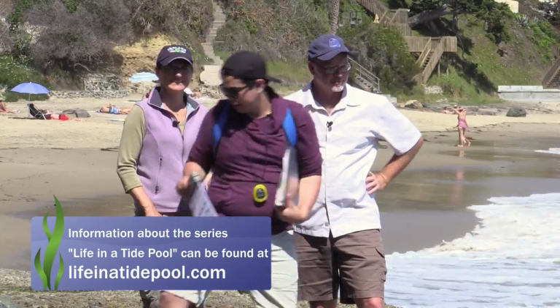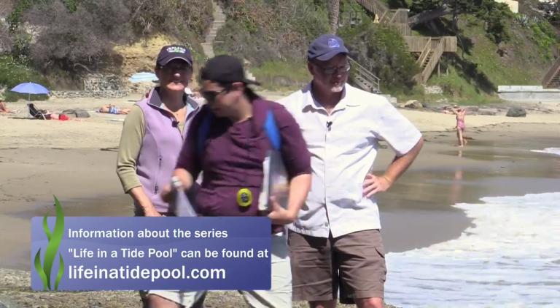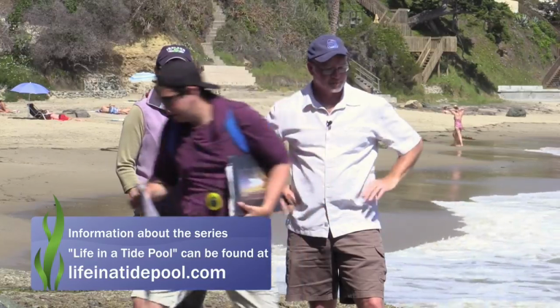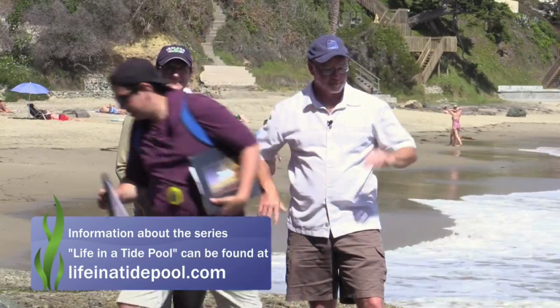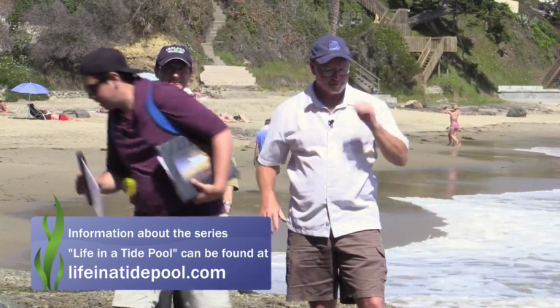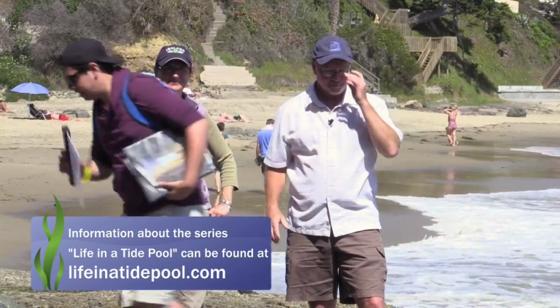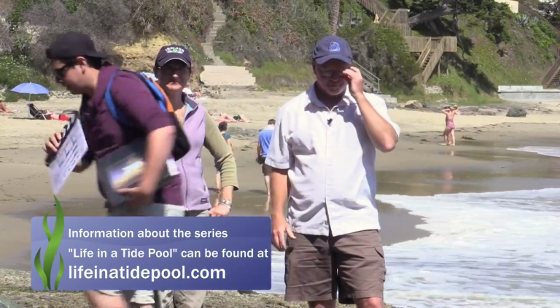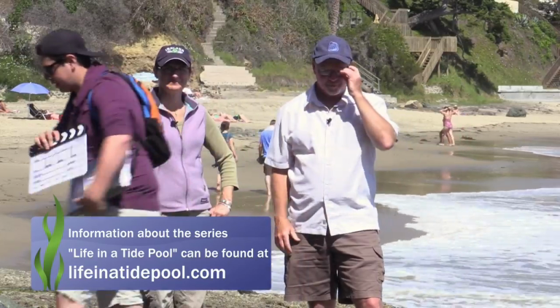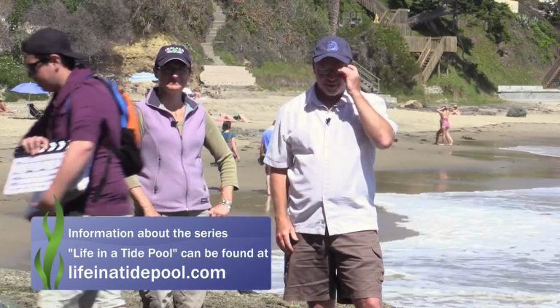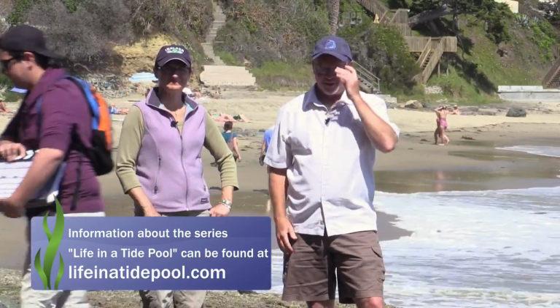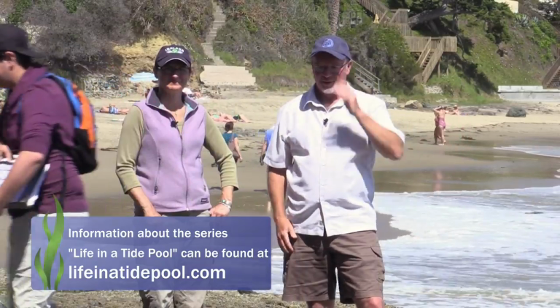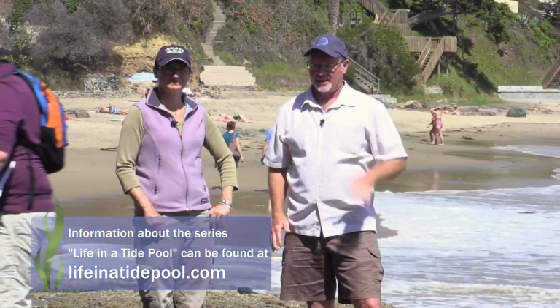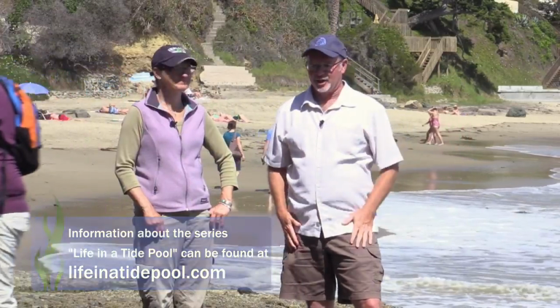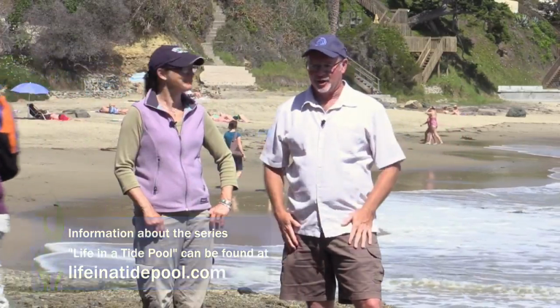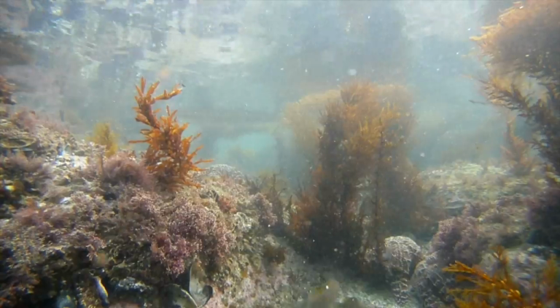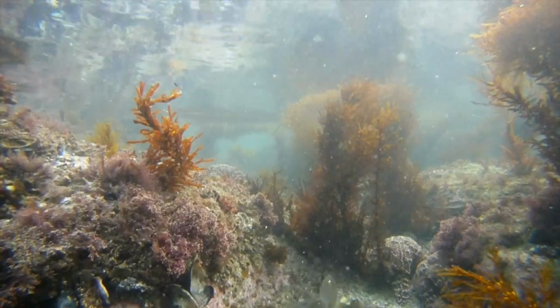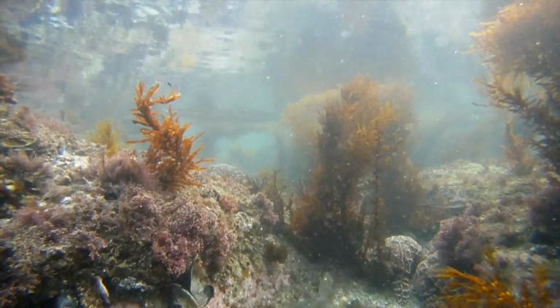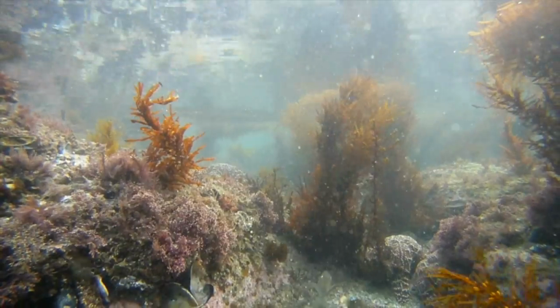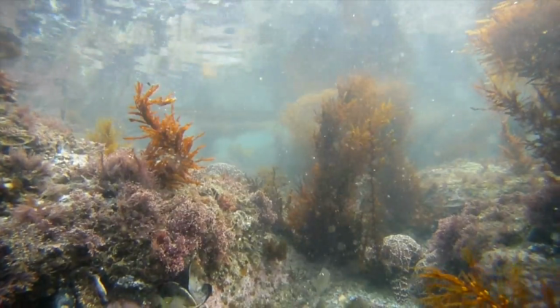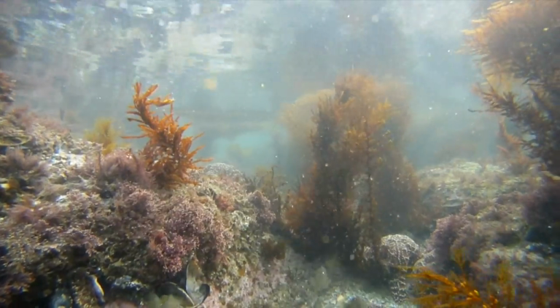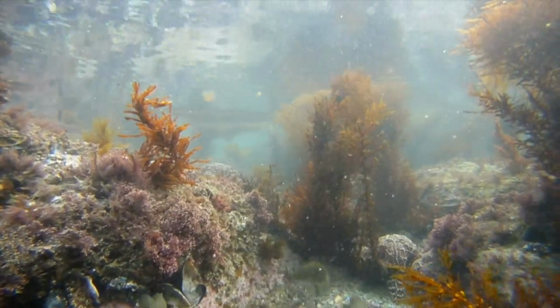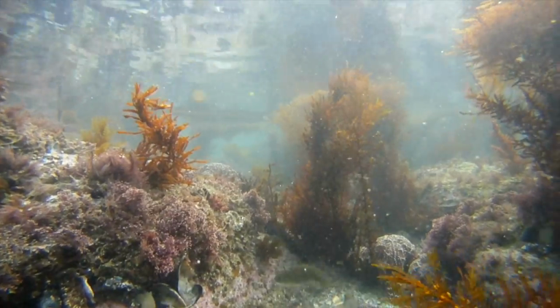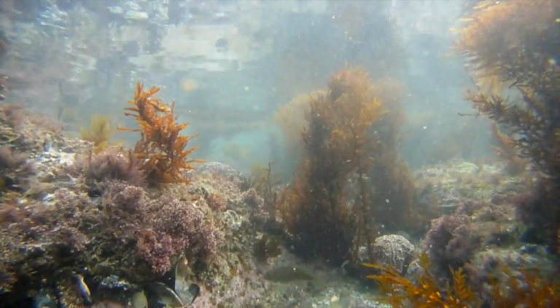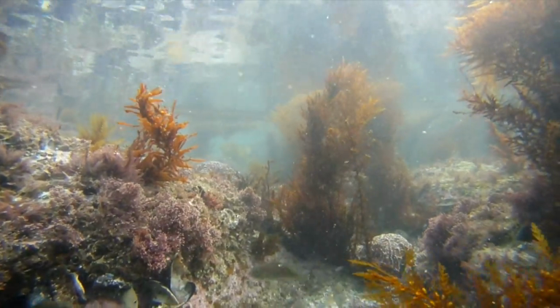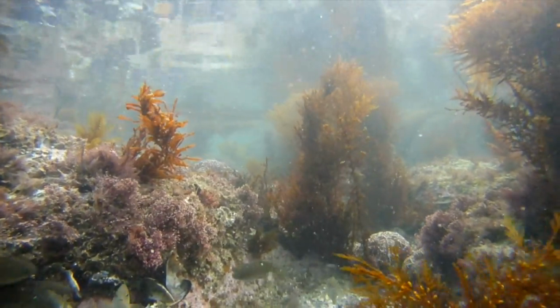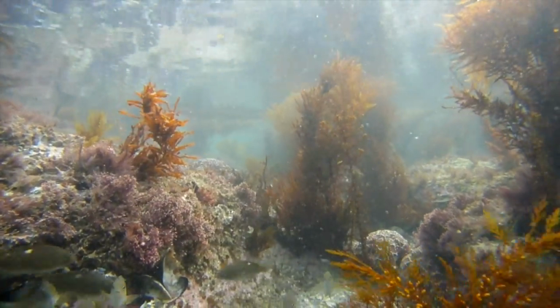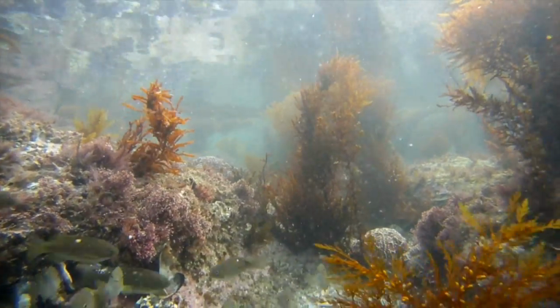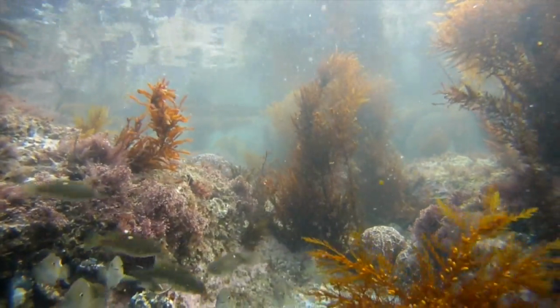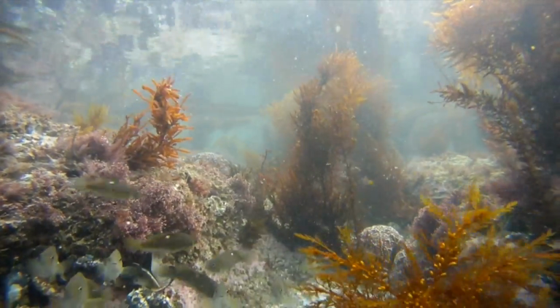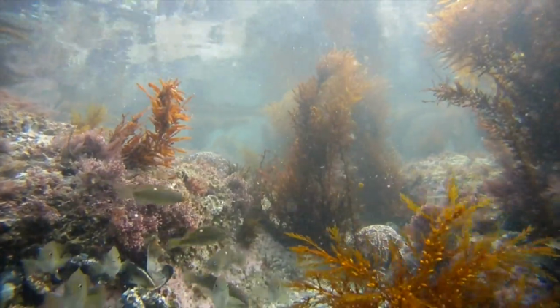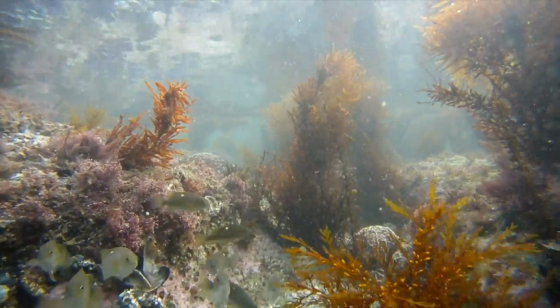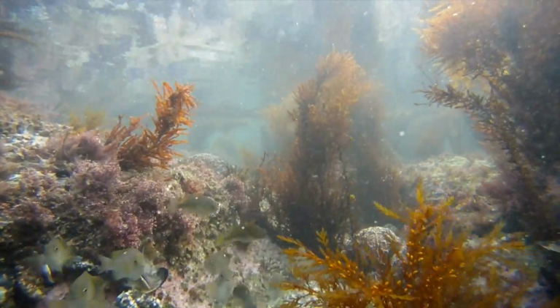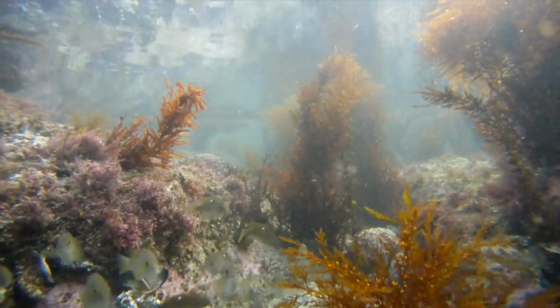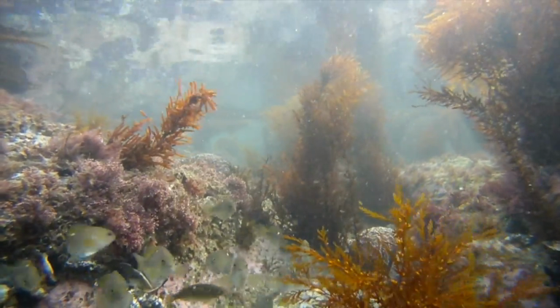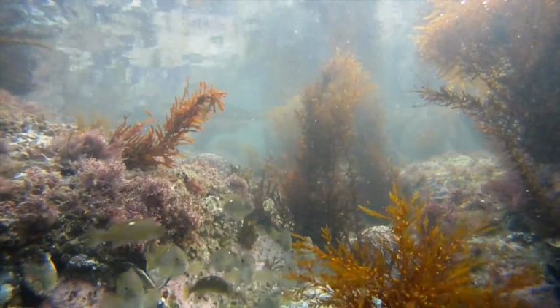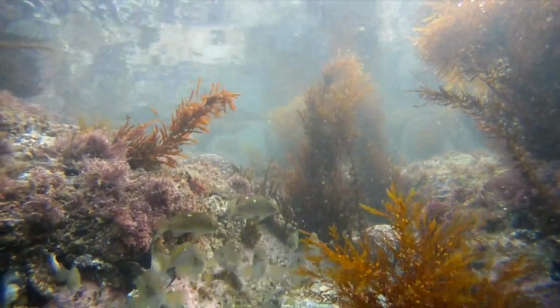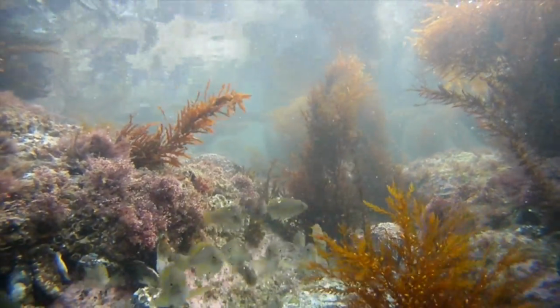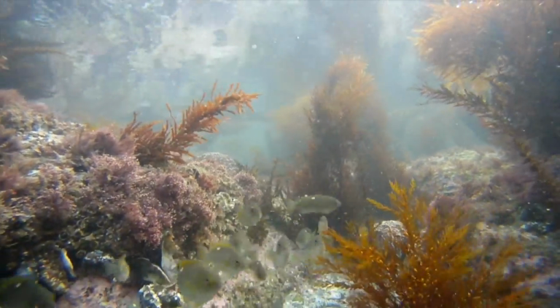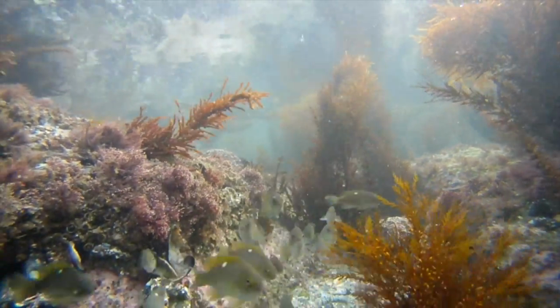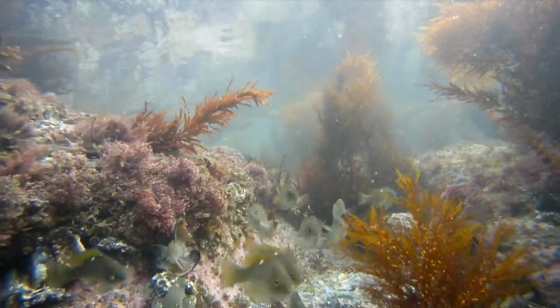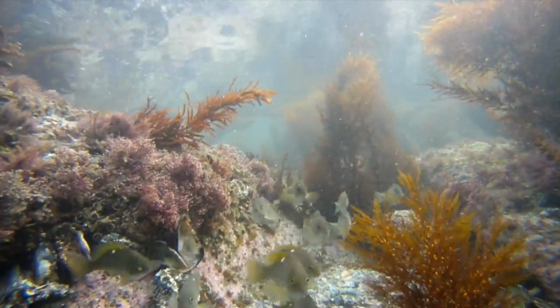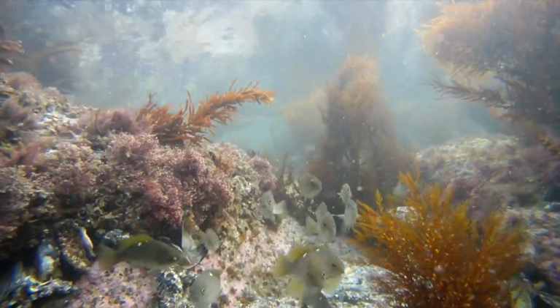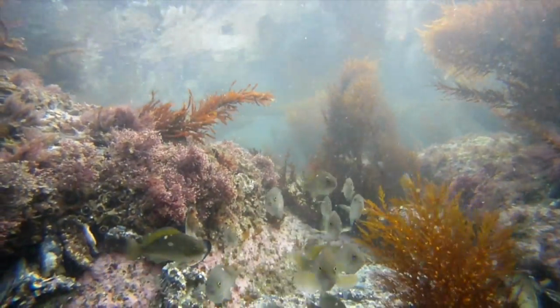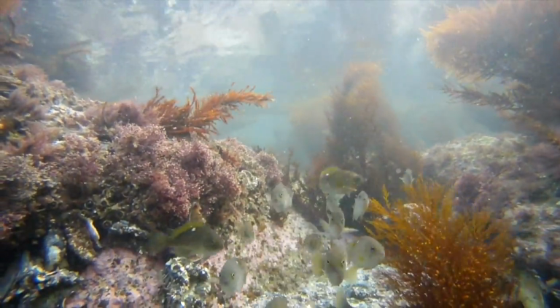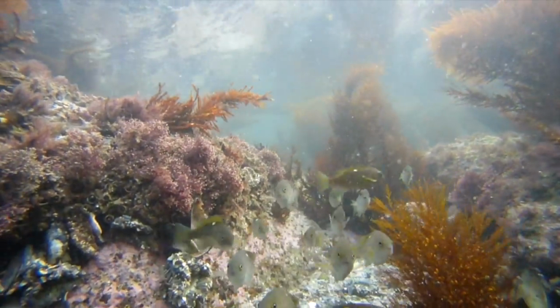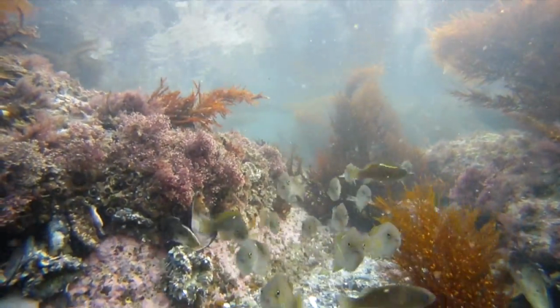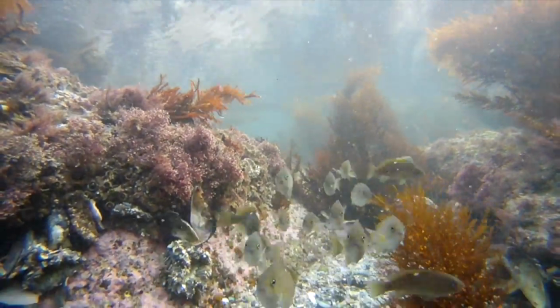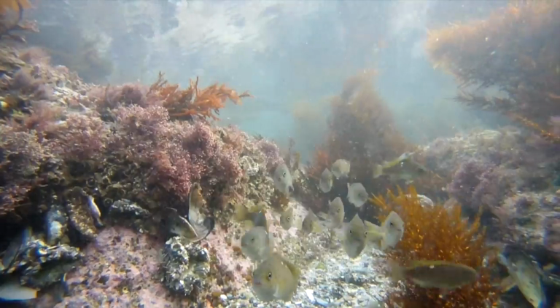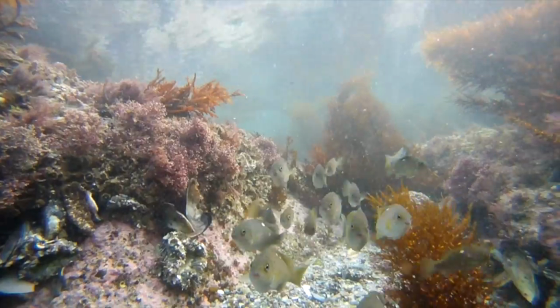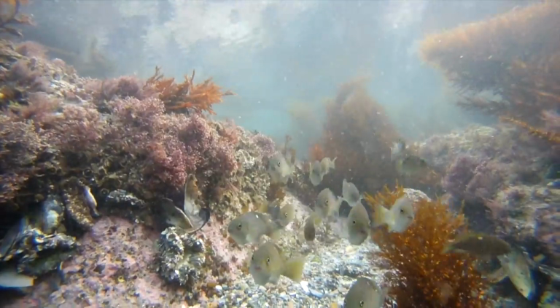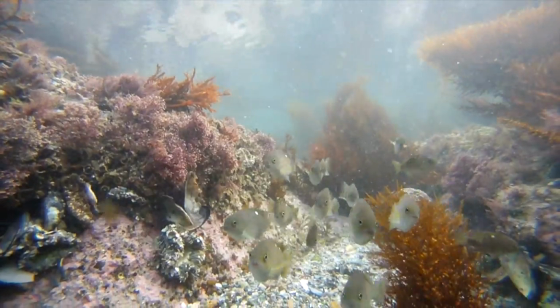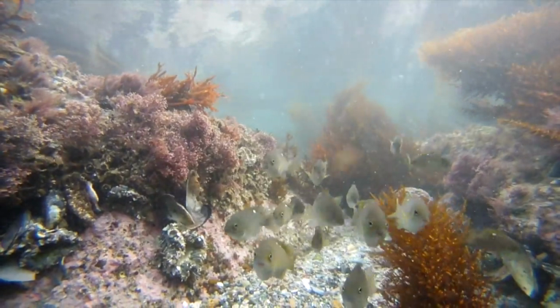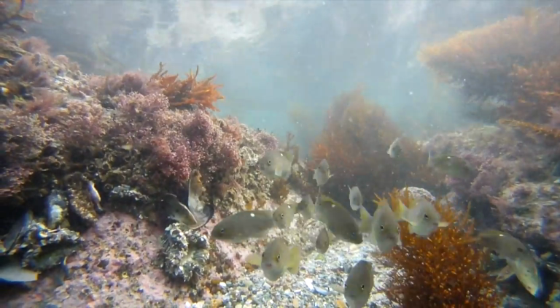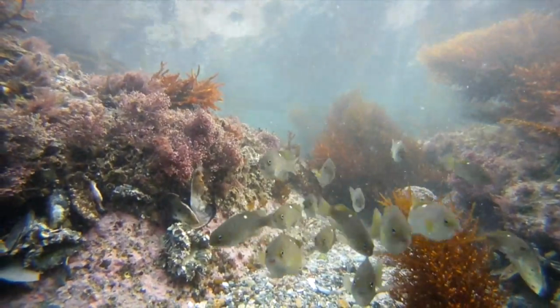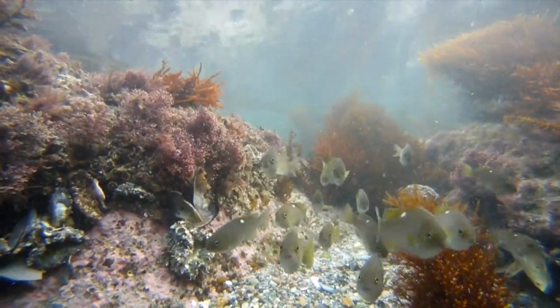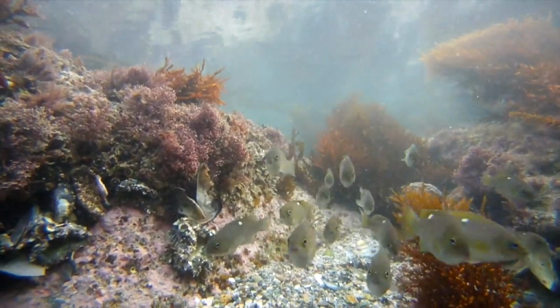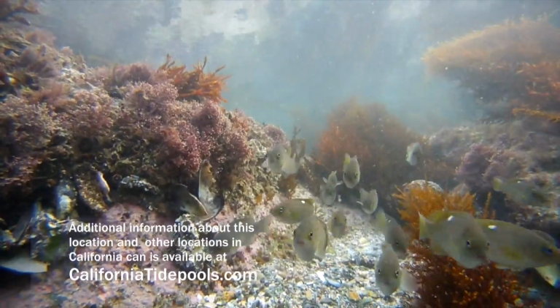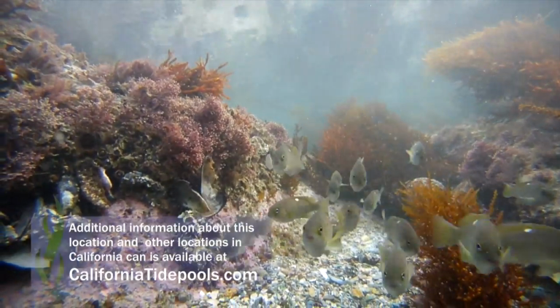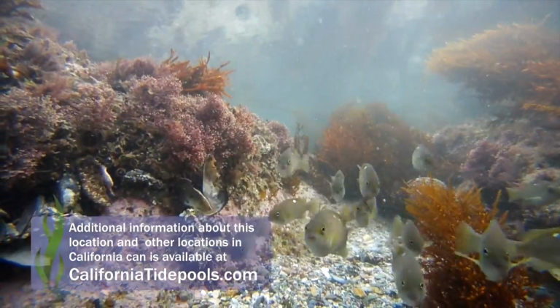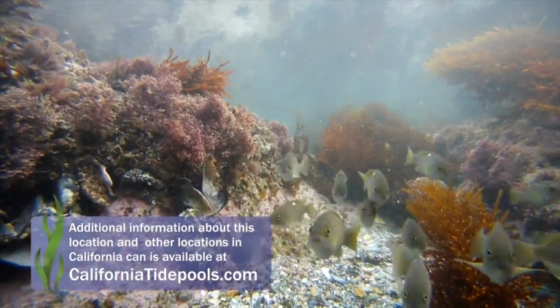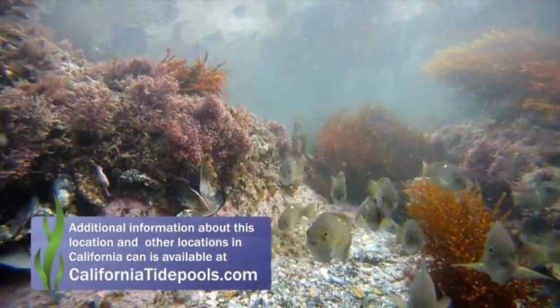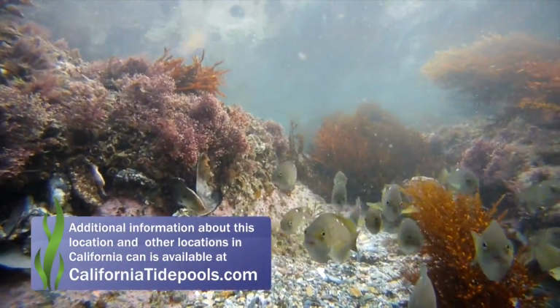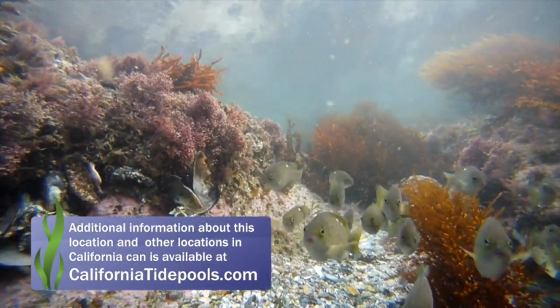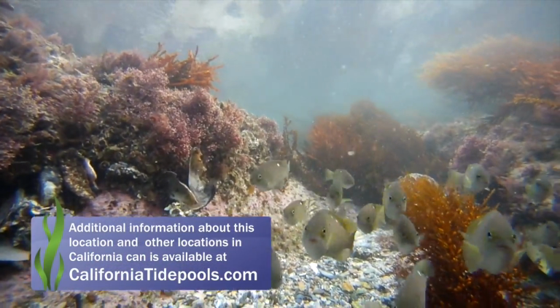More information about this location and other tide pools in California can be found at our website at CaliforniaTidePools.com.